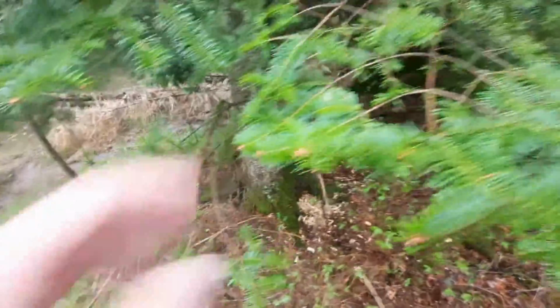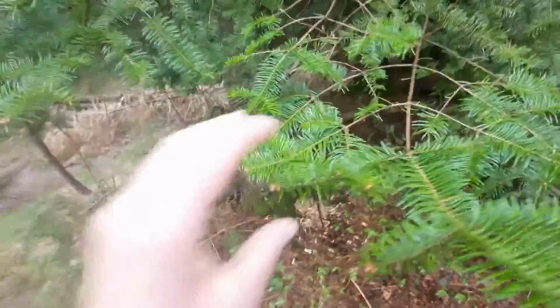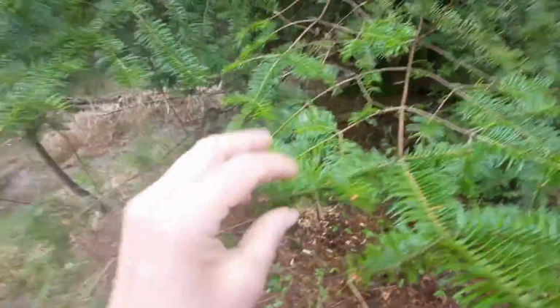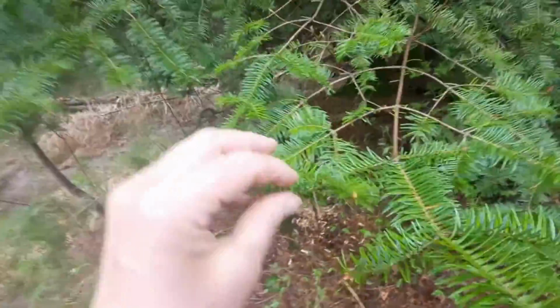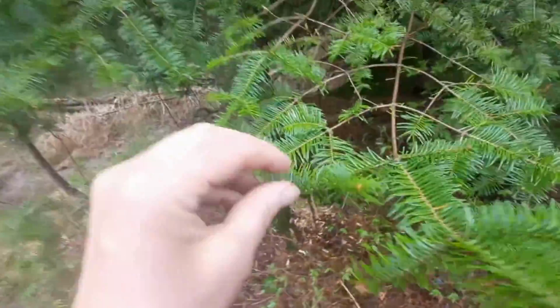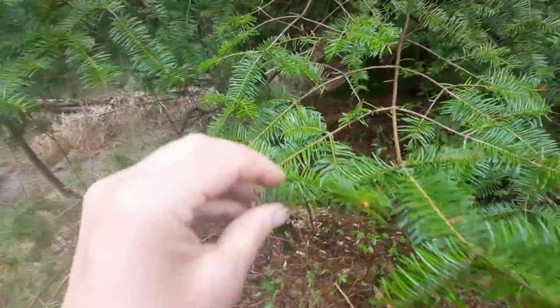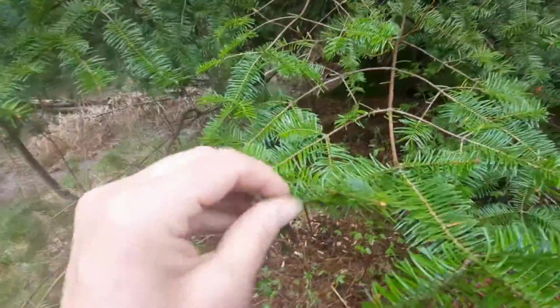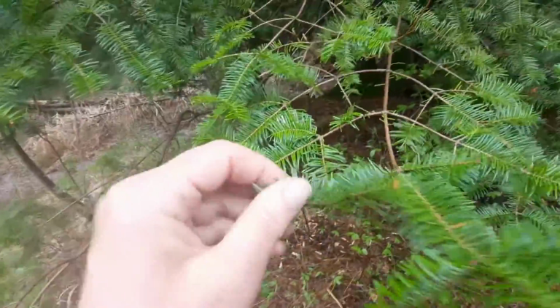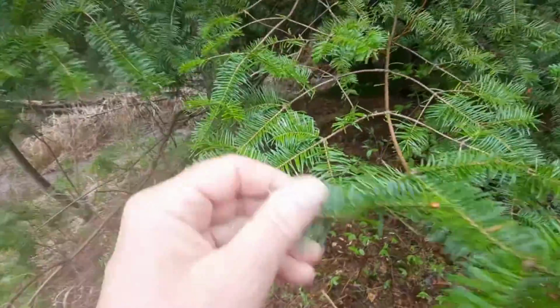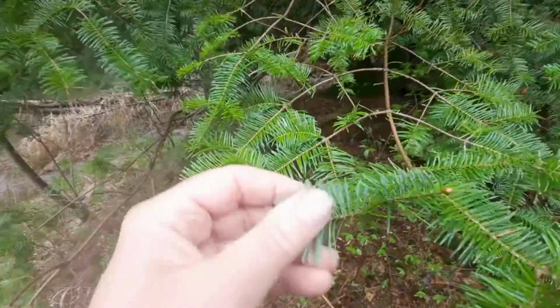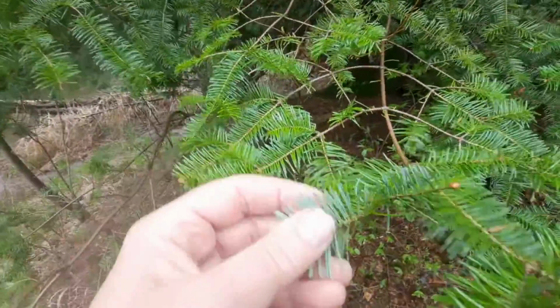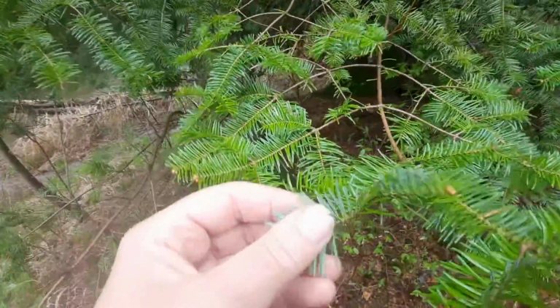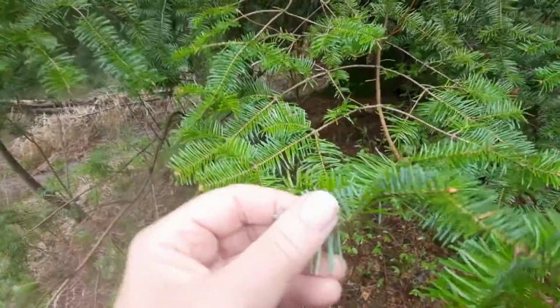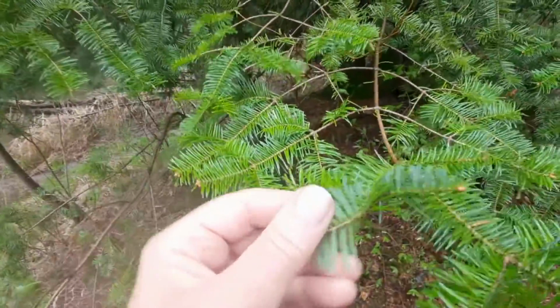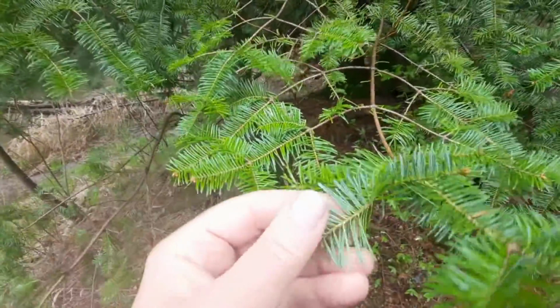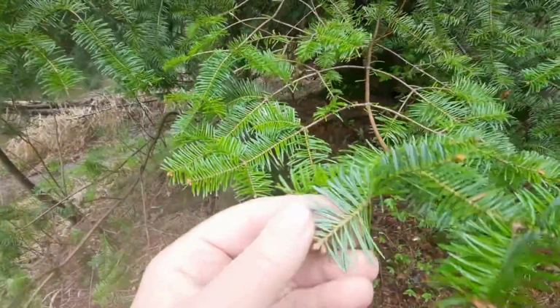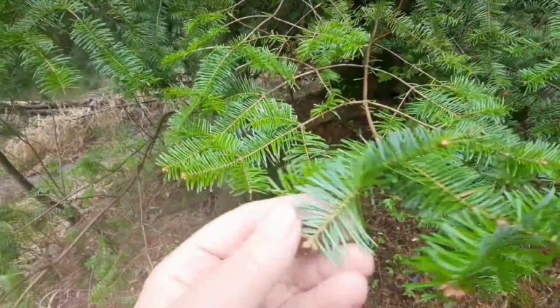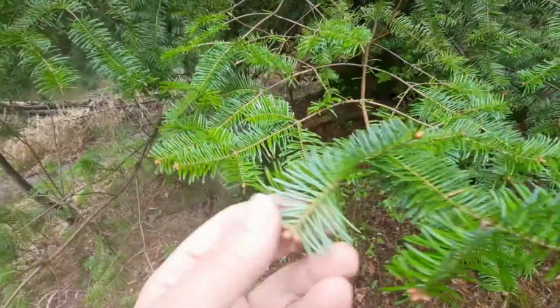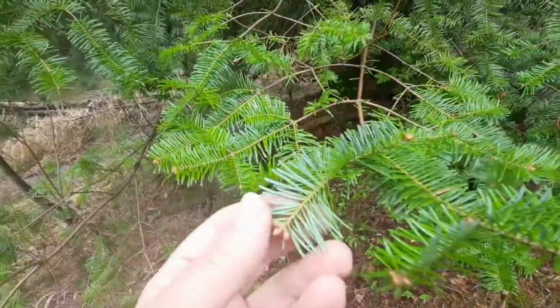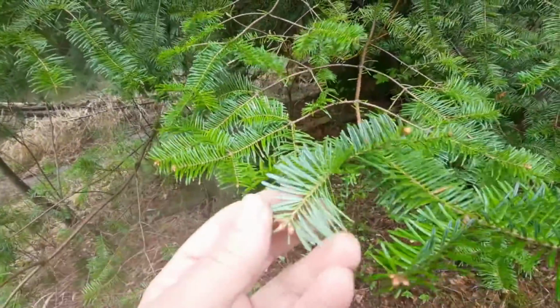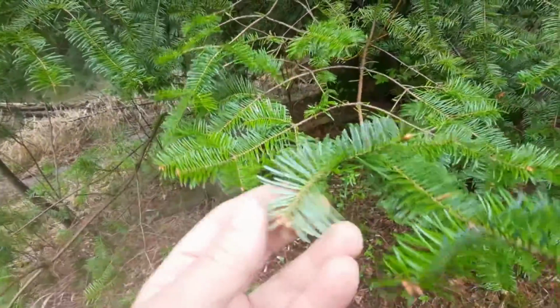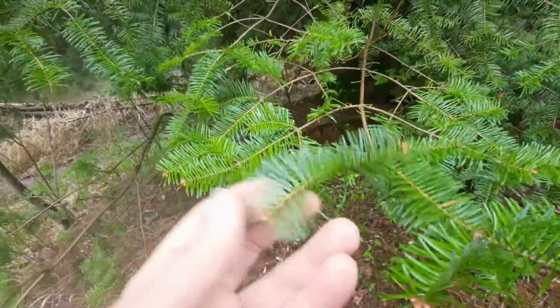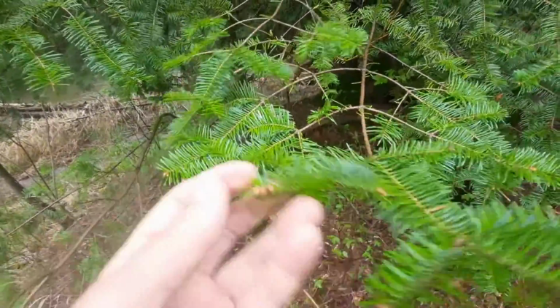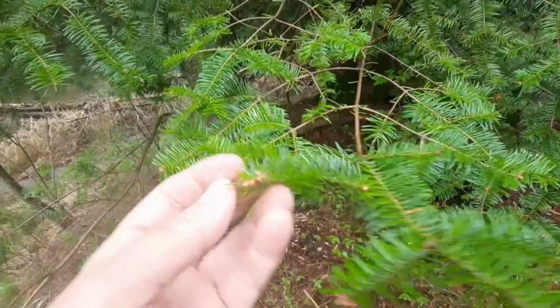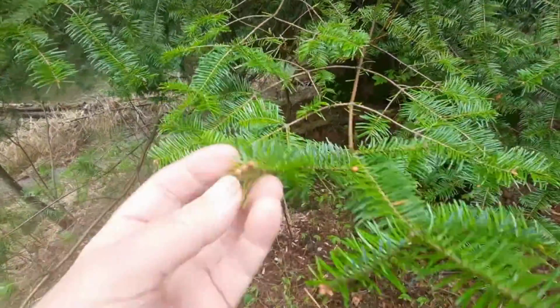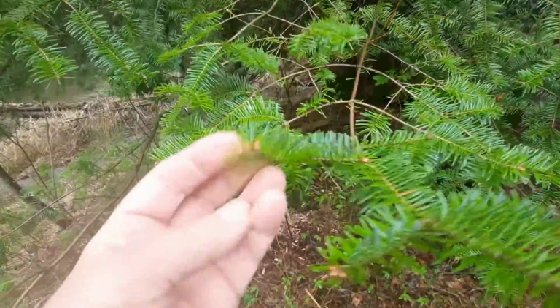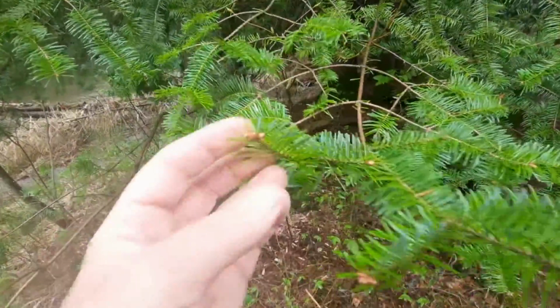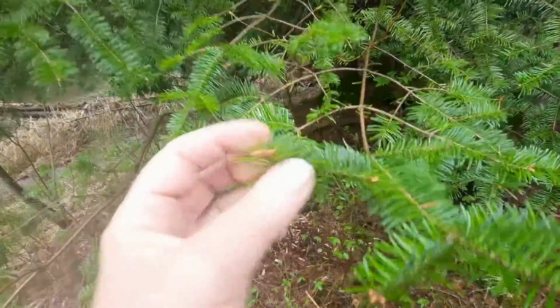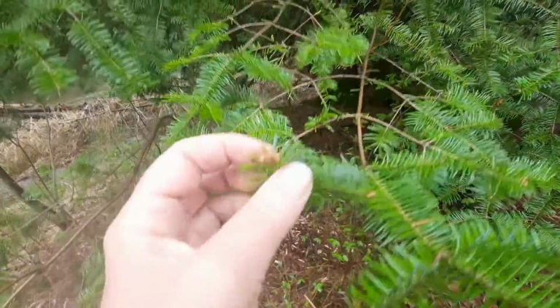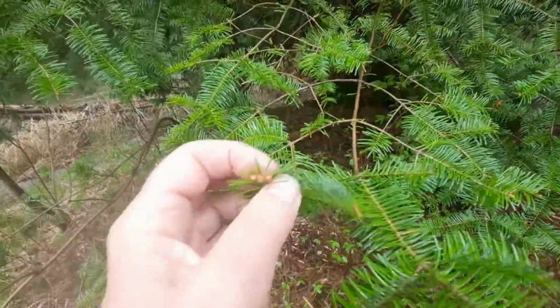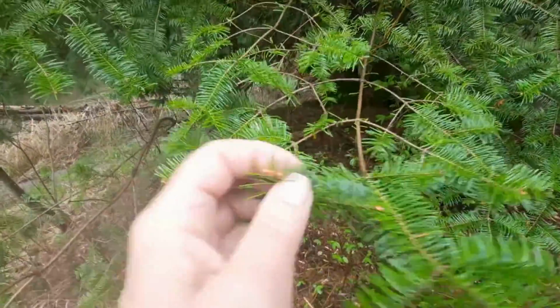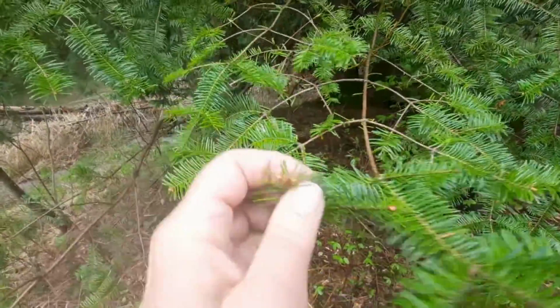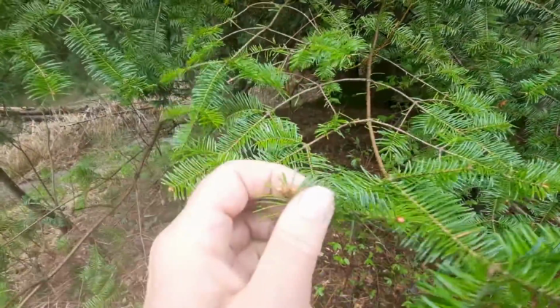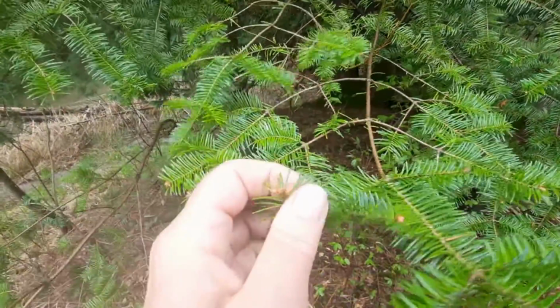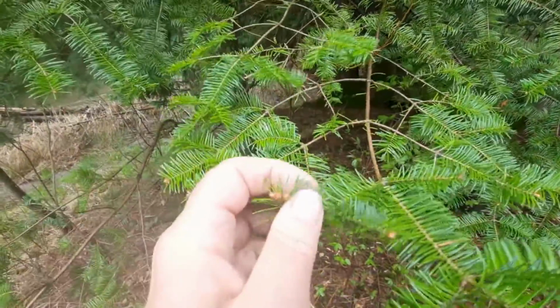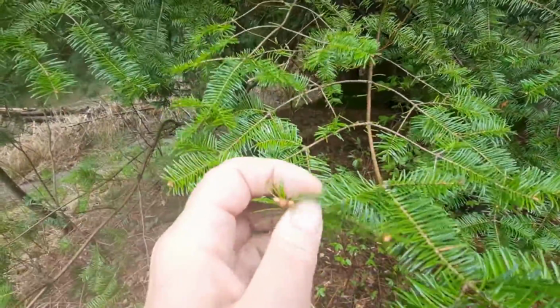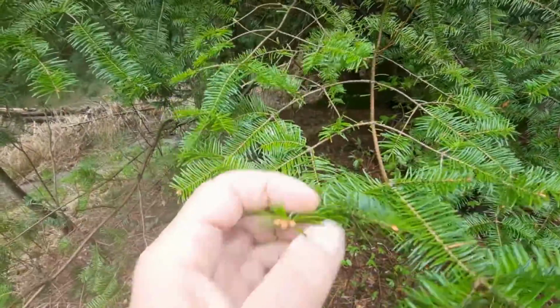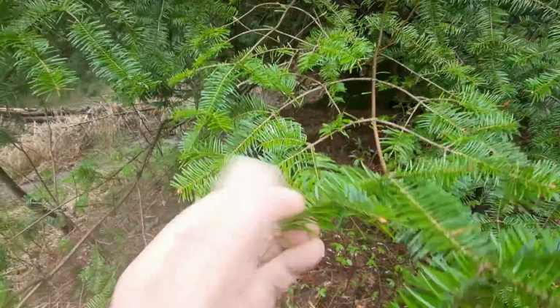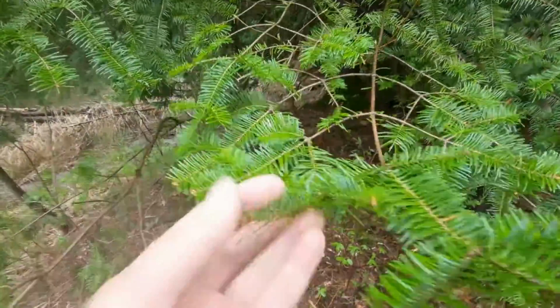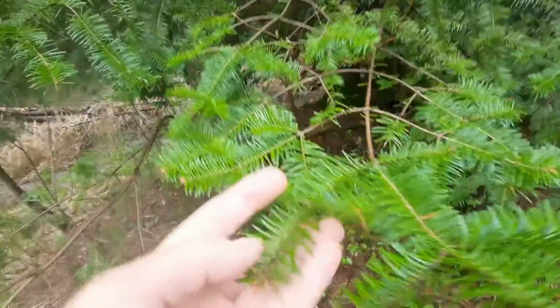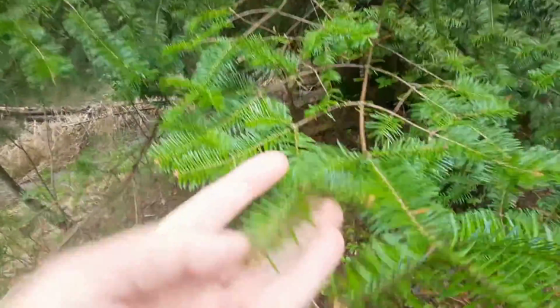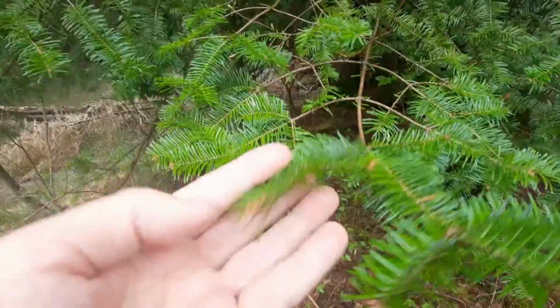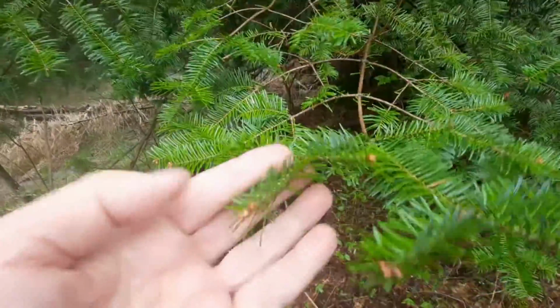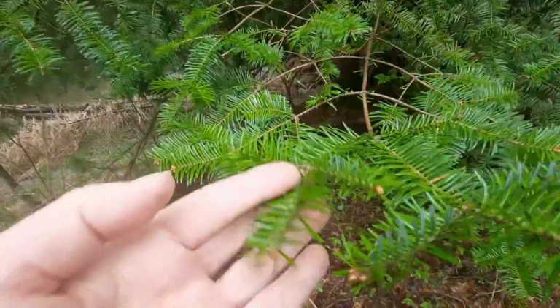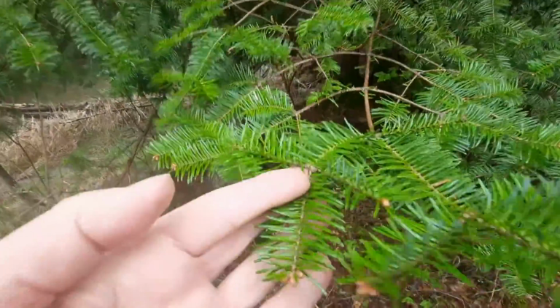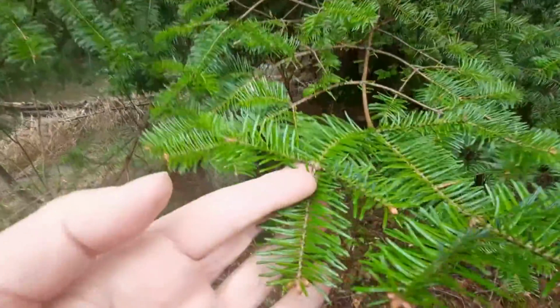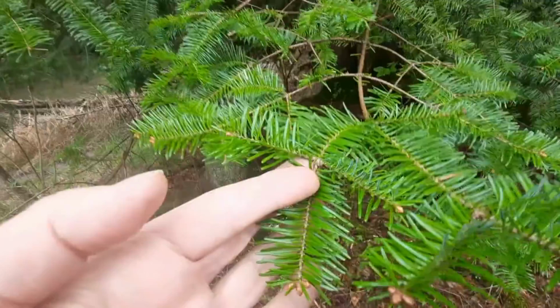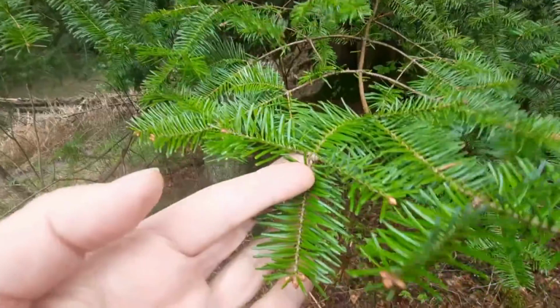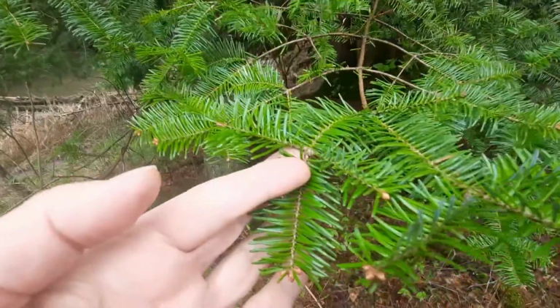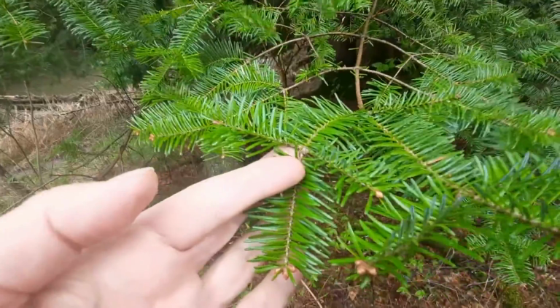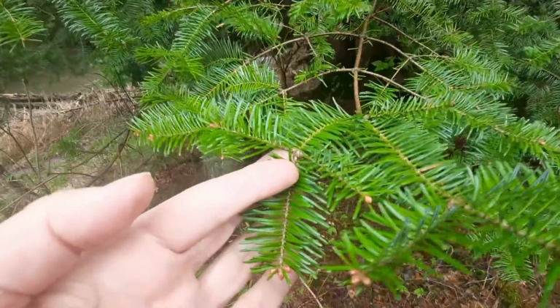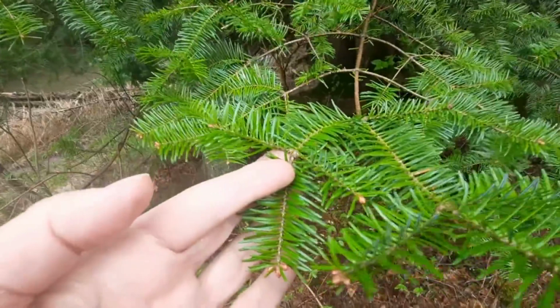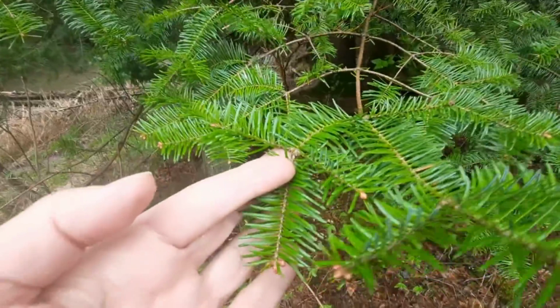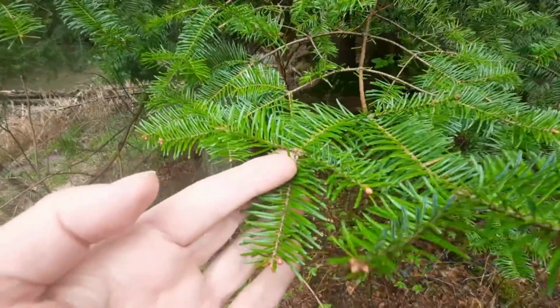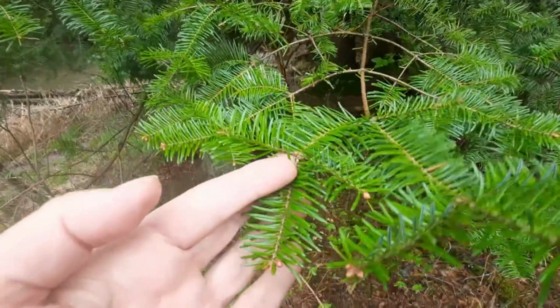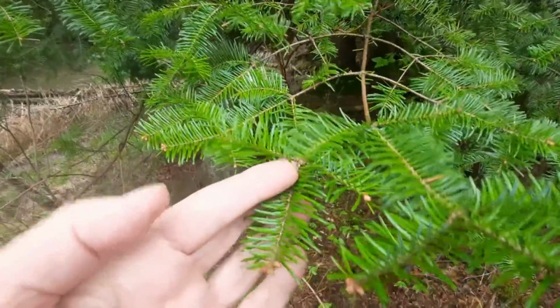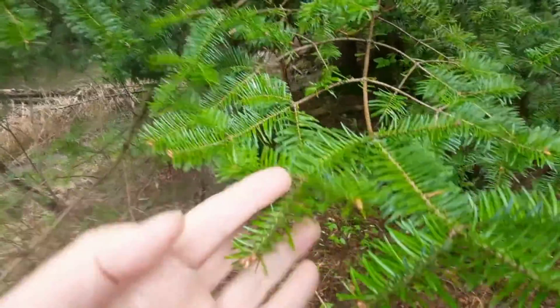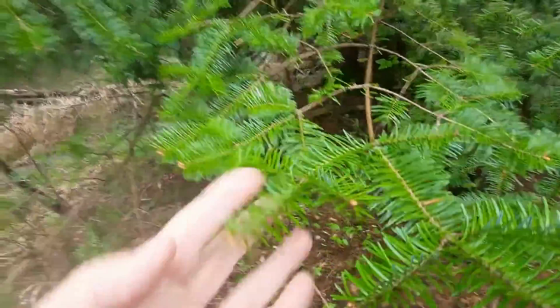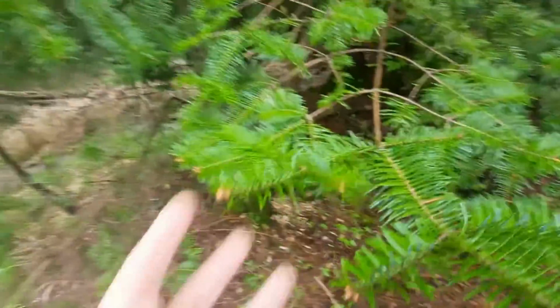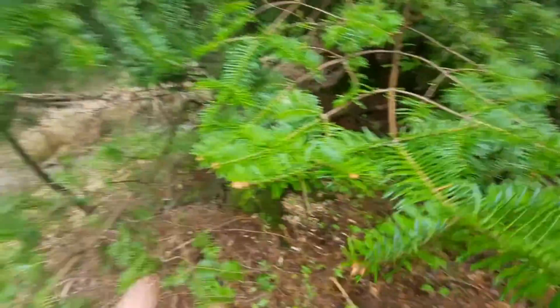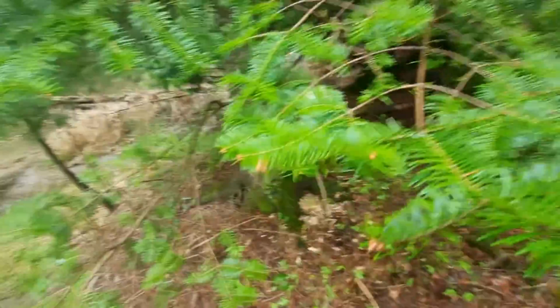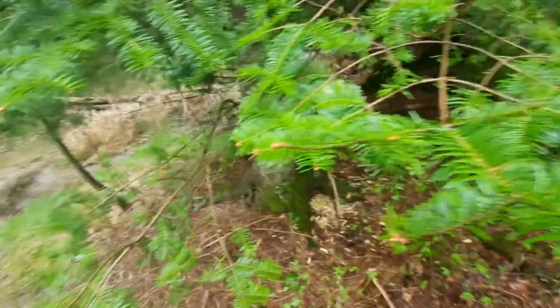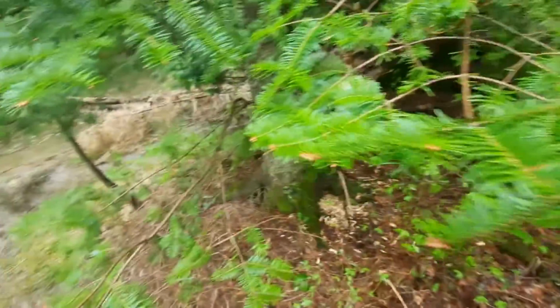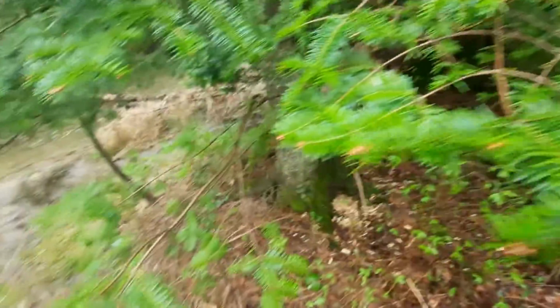Like the spruce, you can roll the needles between your fingers. But with the fir, you can't.